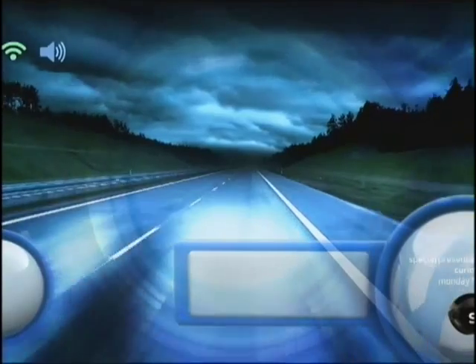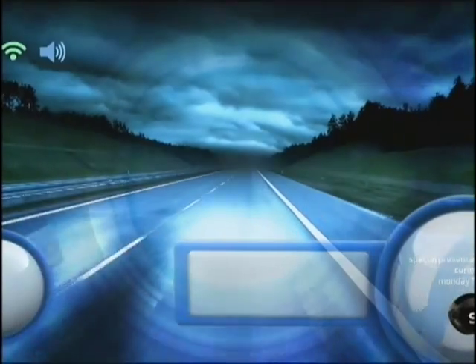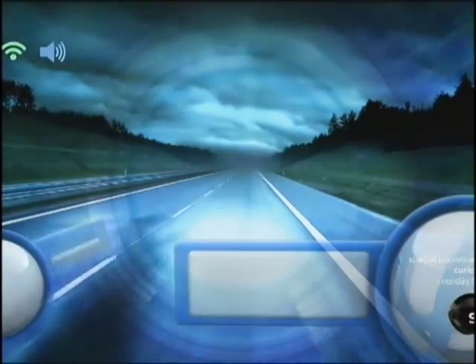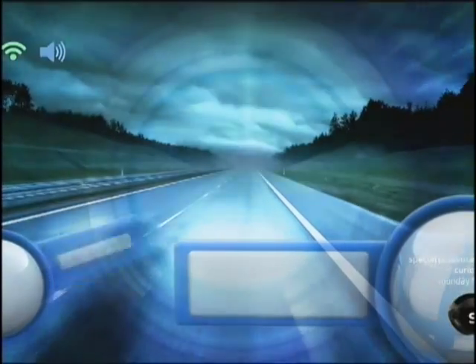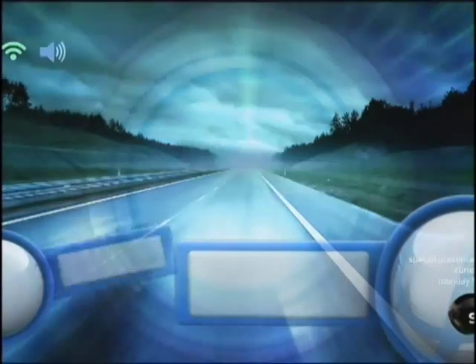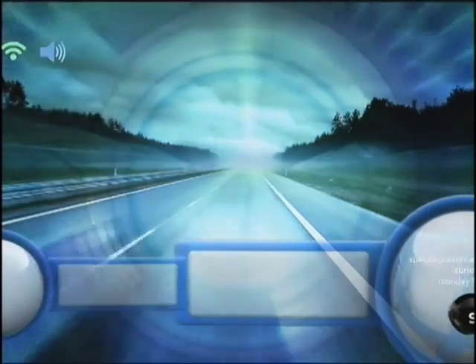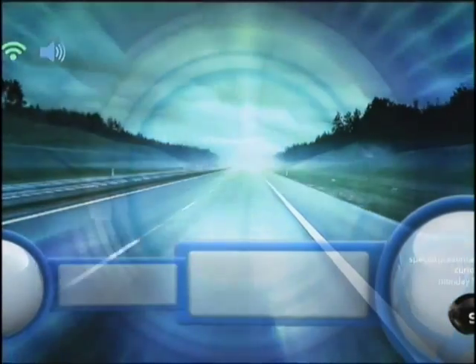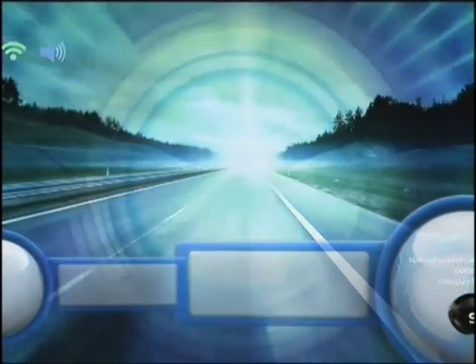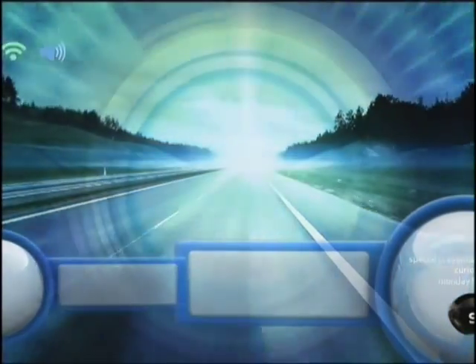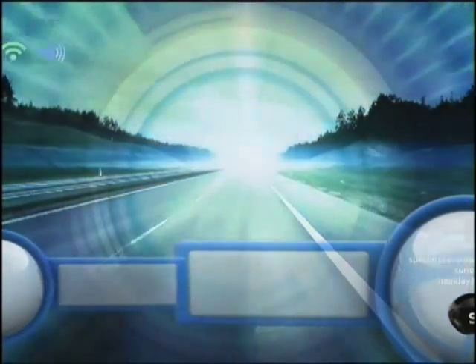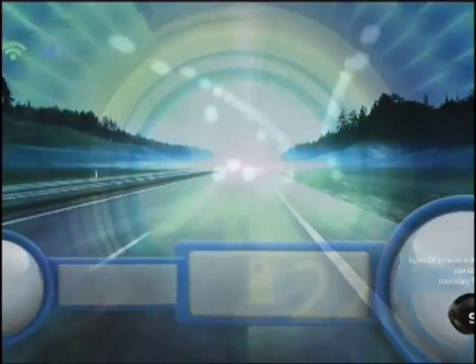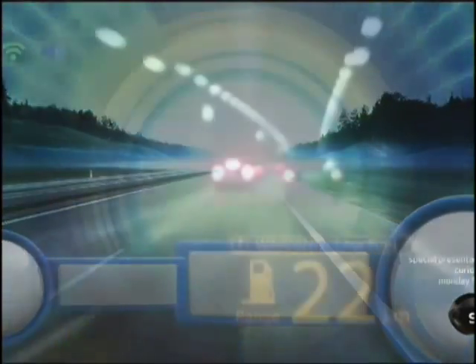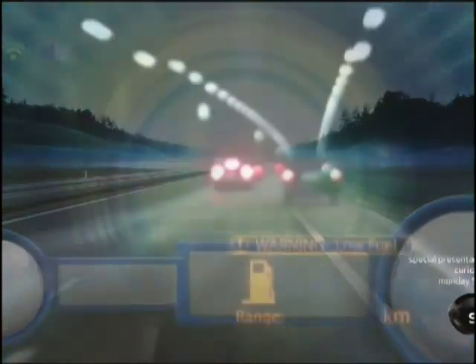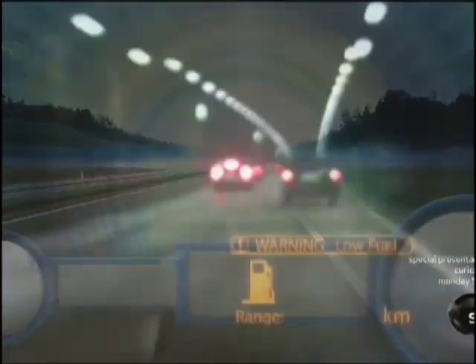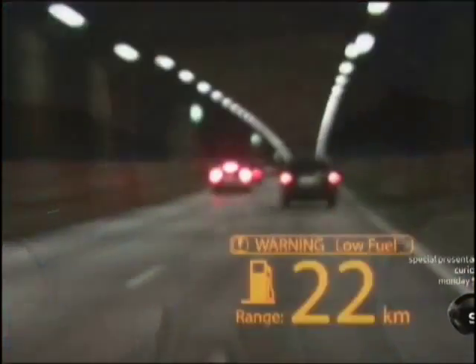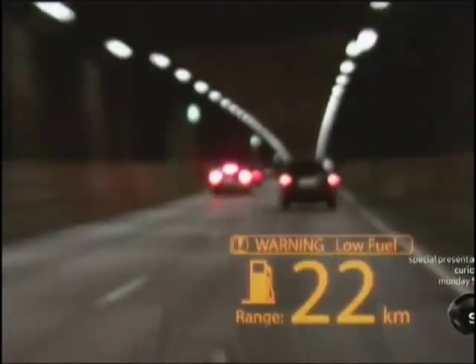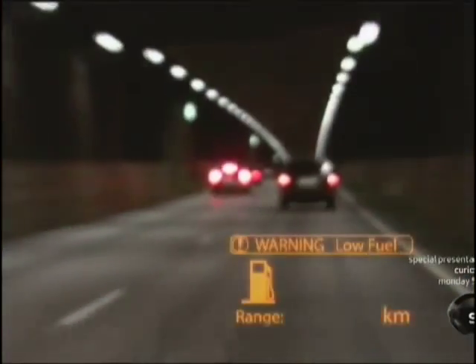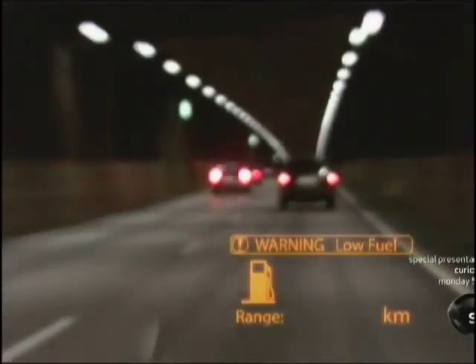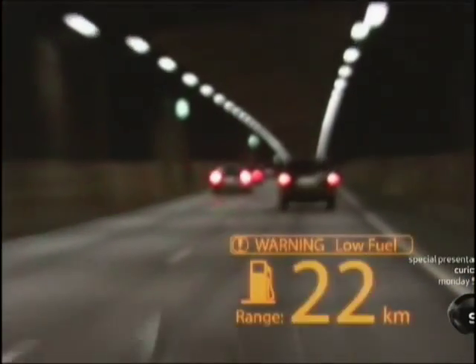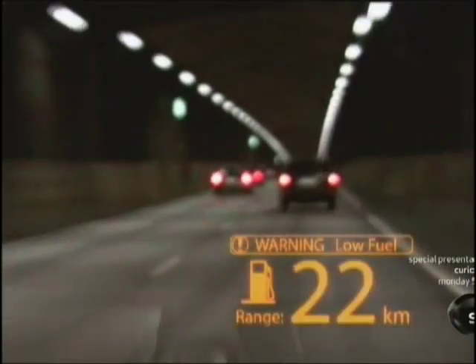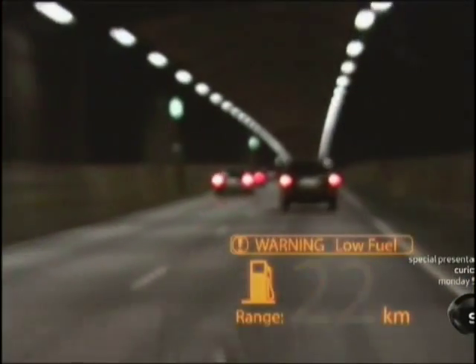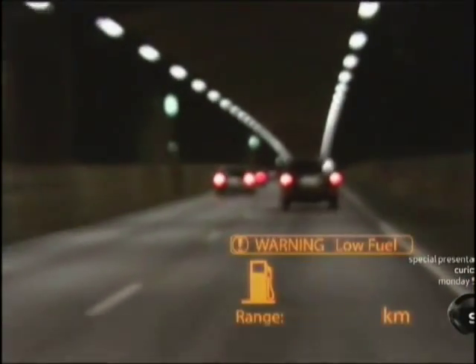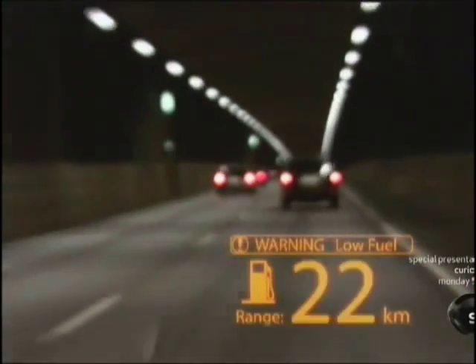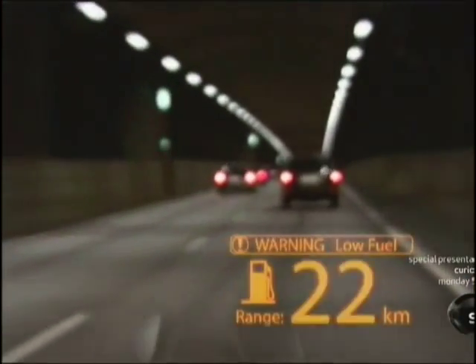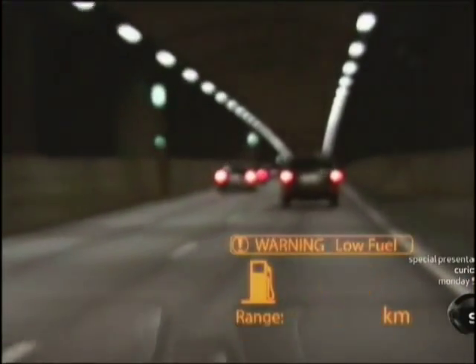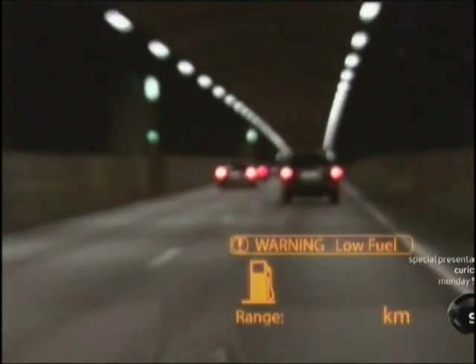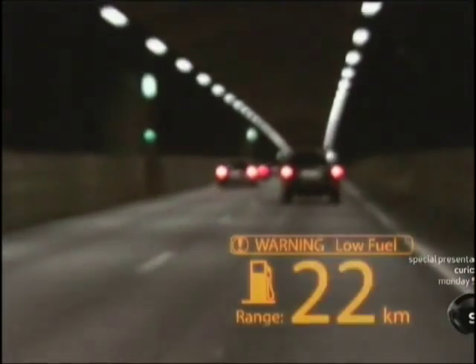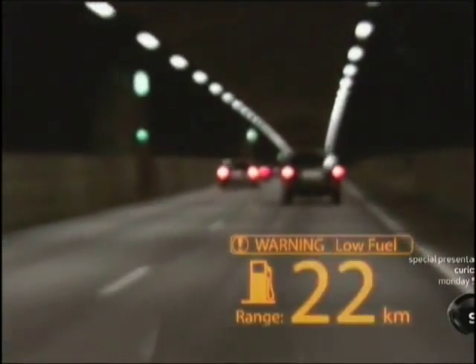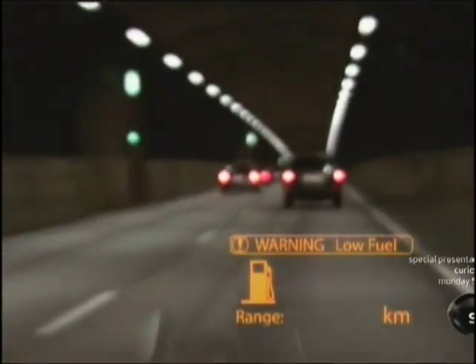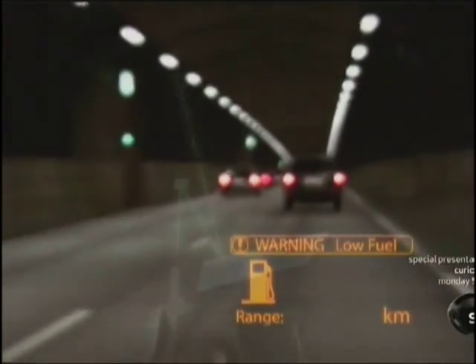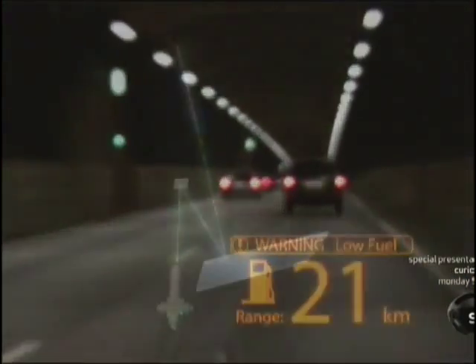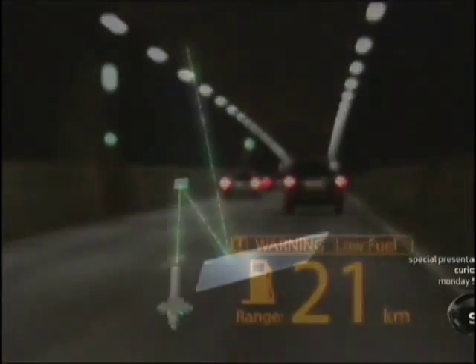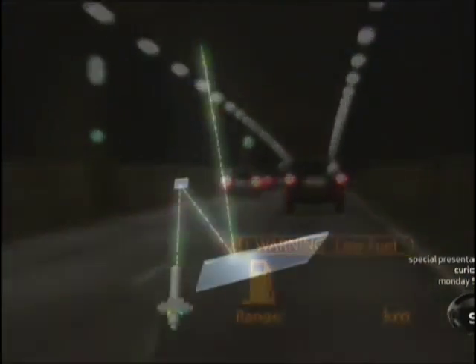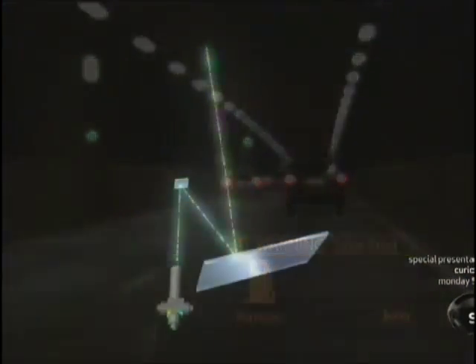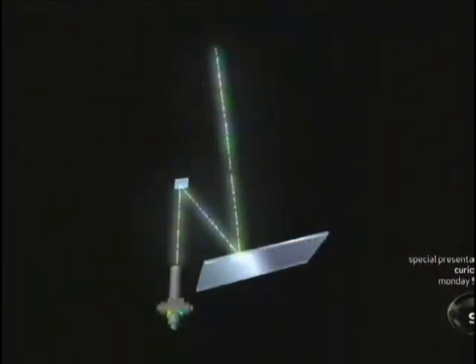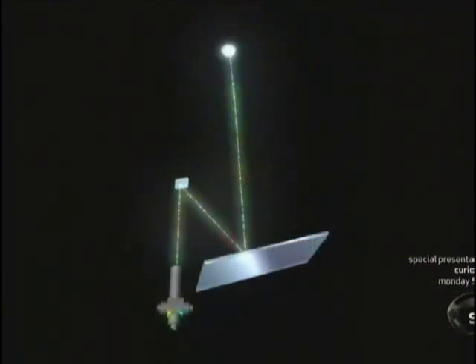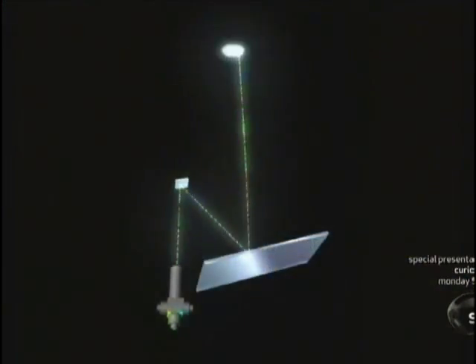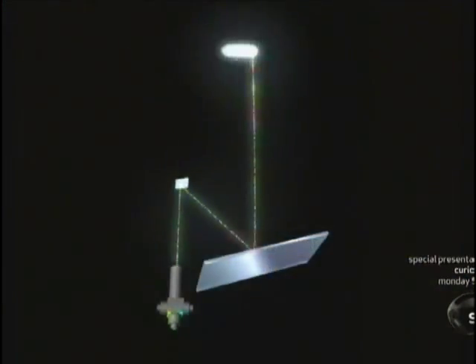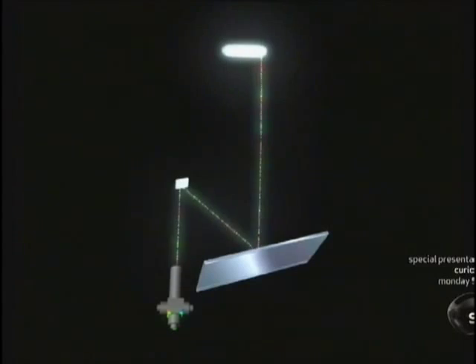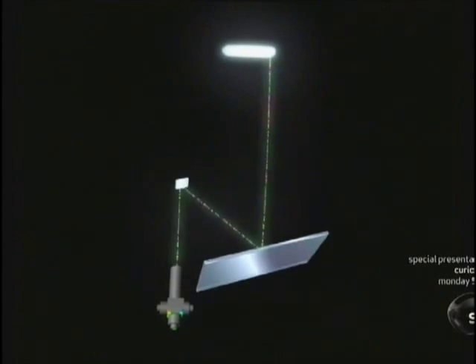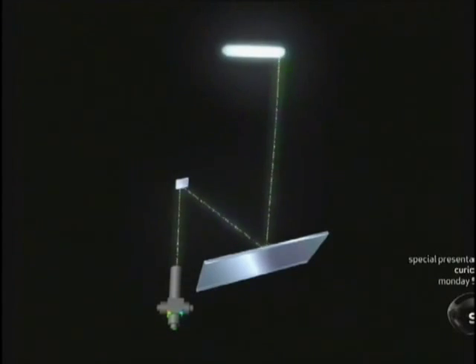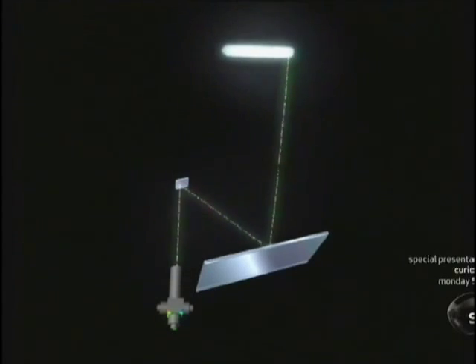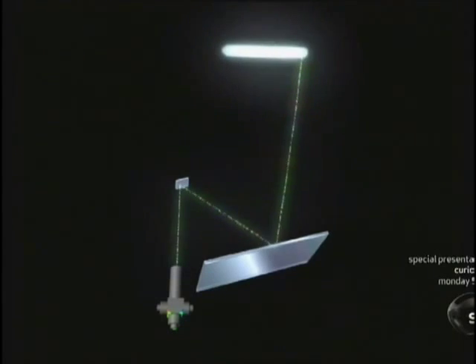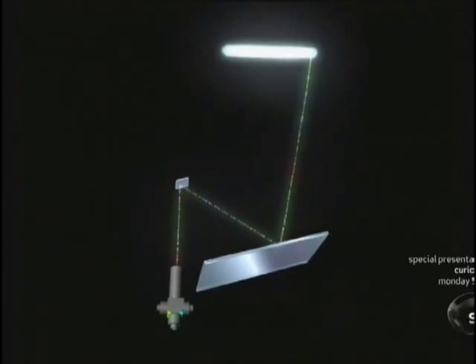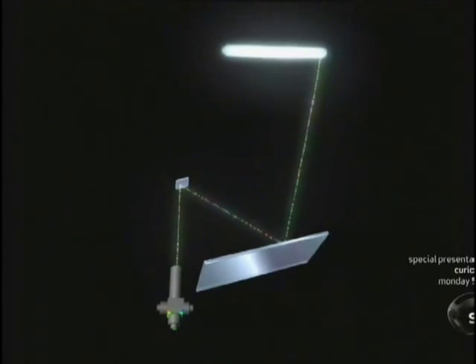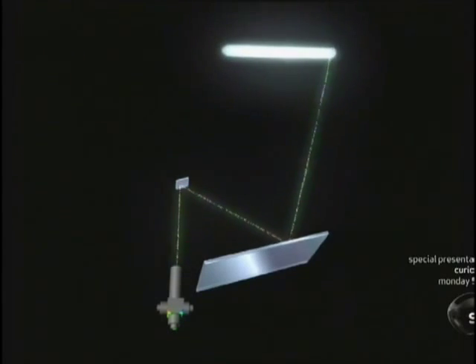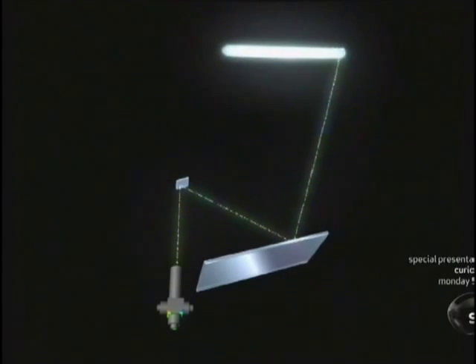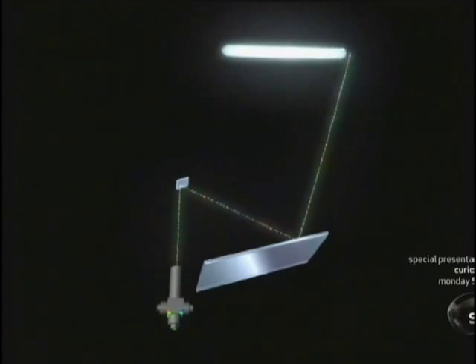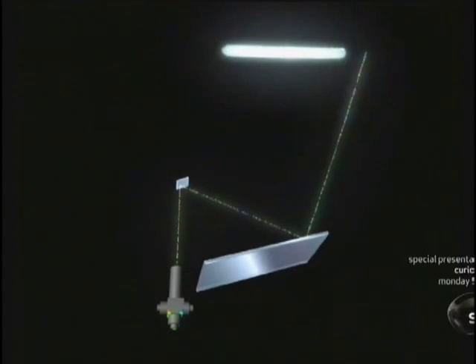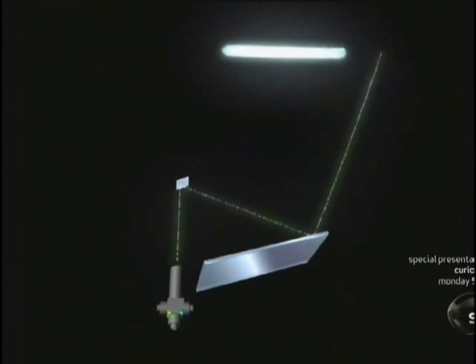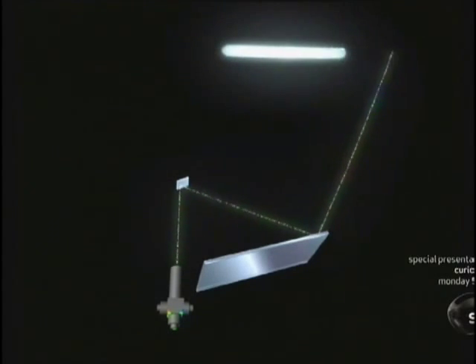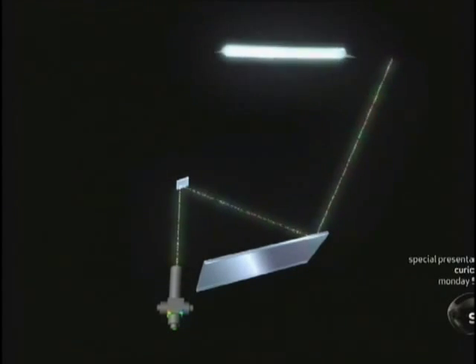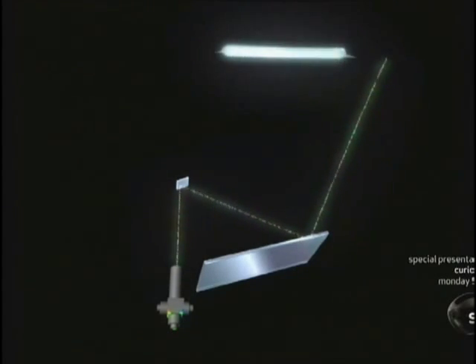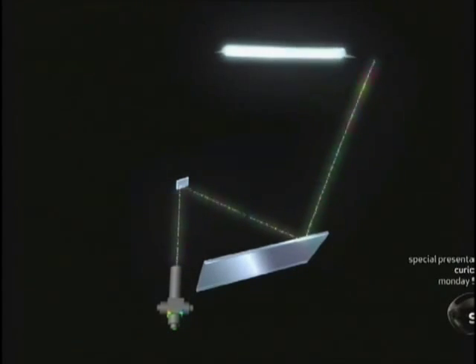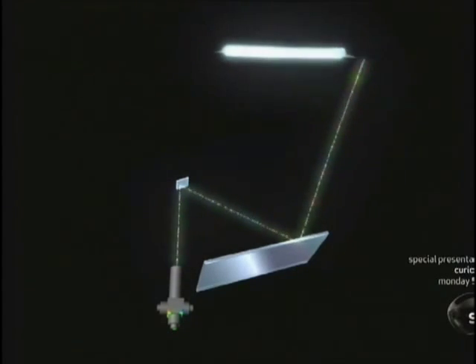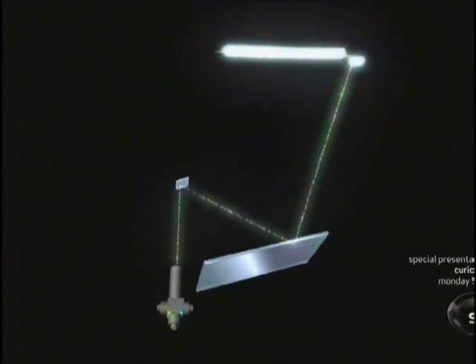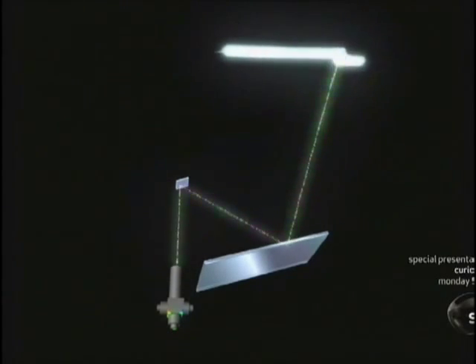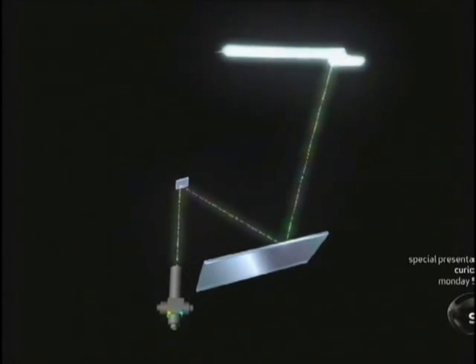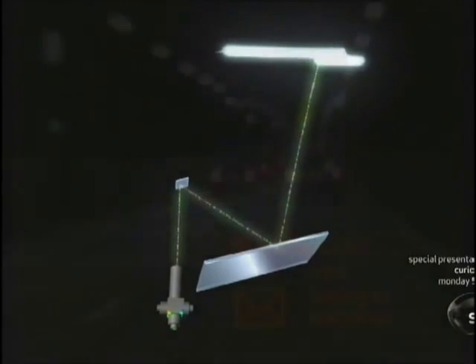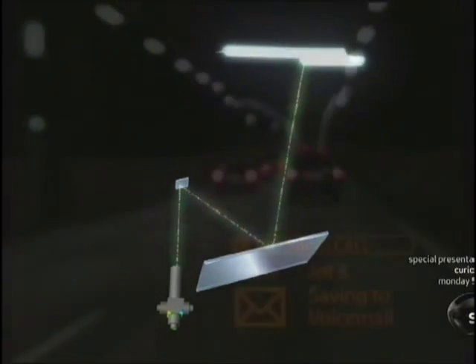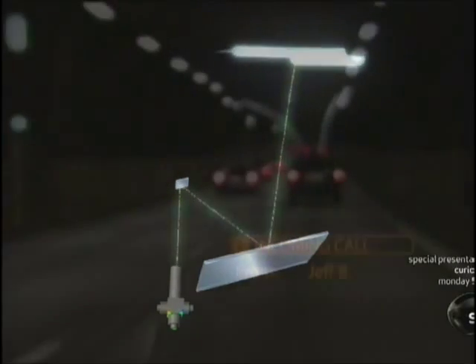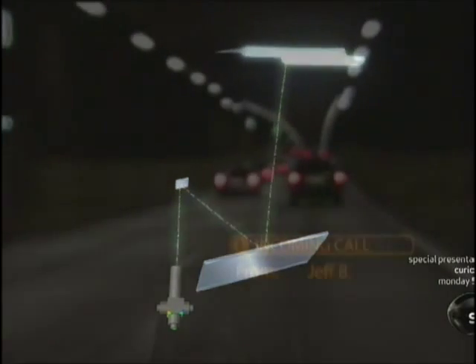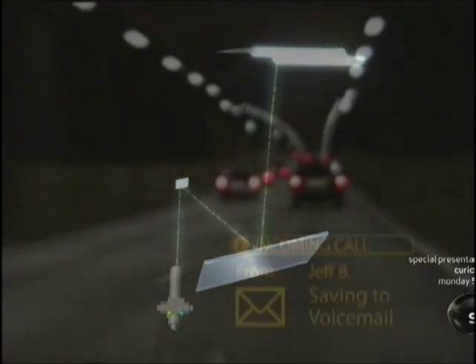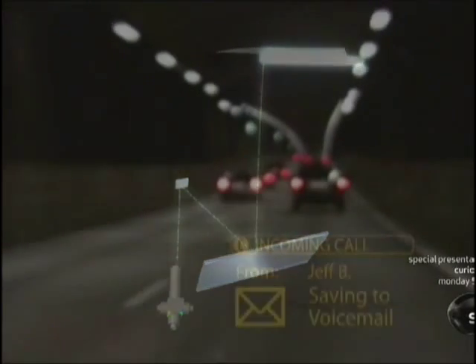In windshield HUDs, spectrally pure lasers broadcast a video stream through a tiny mirror pixel-by-pixel.